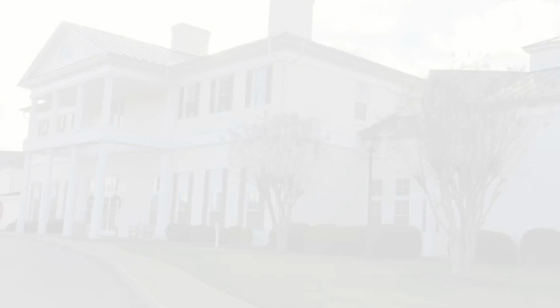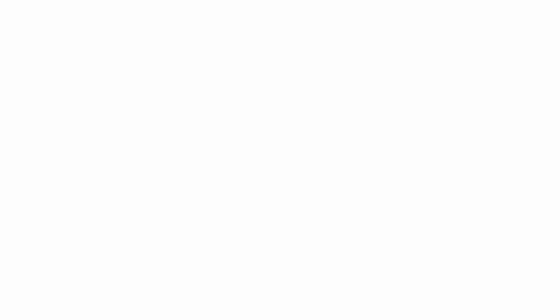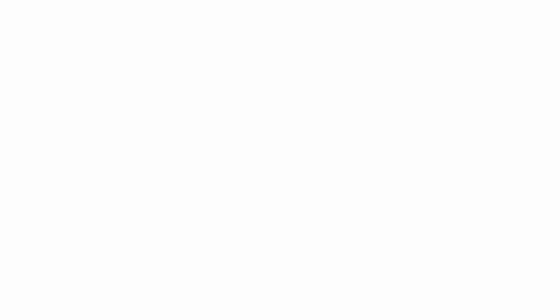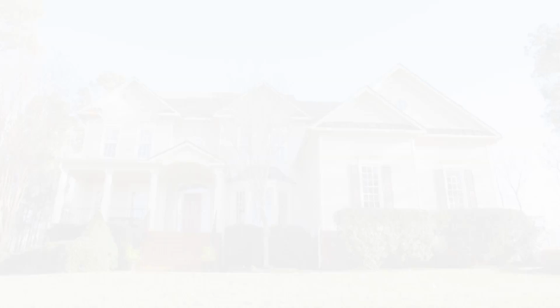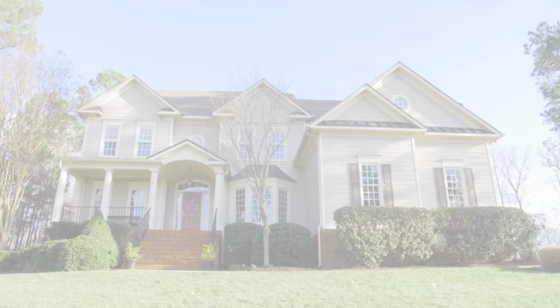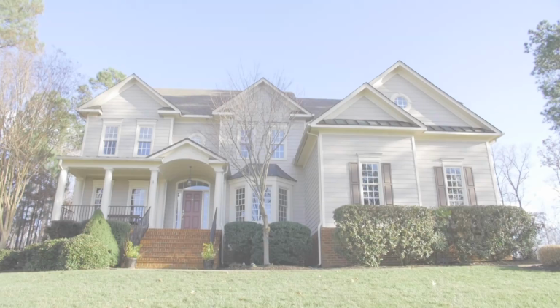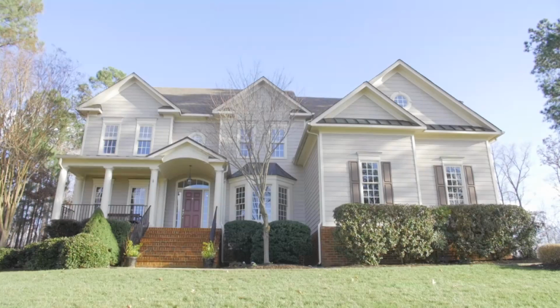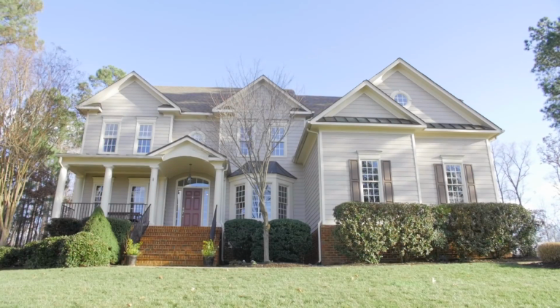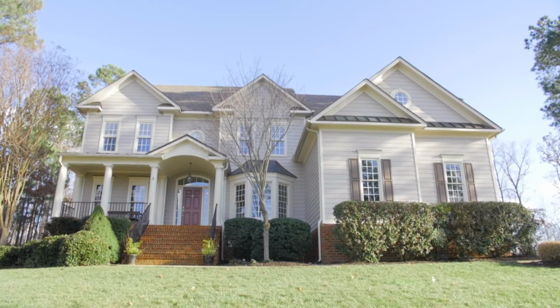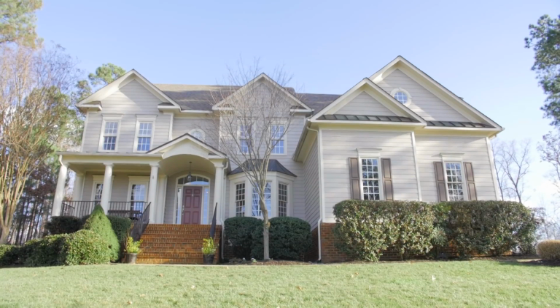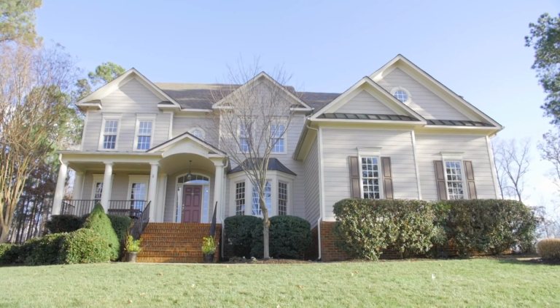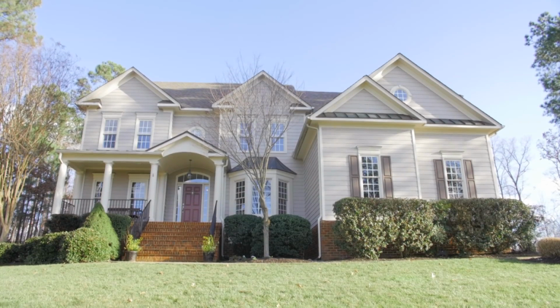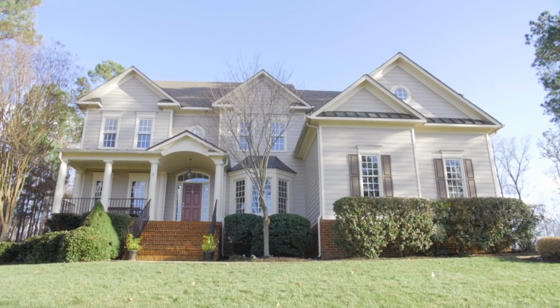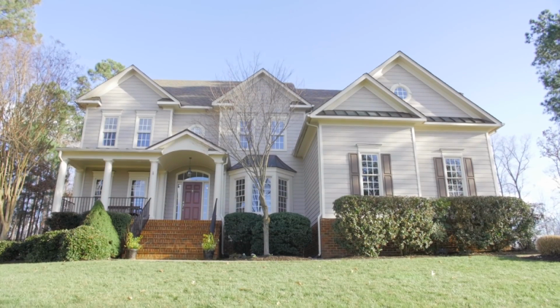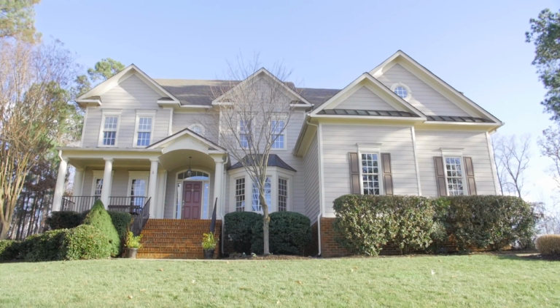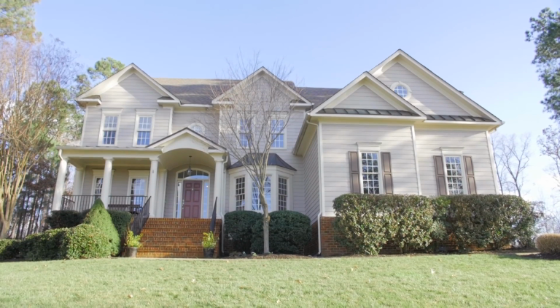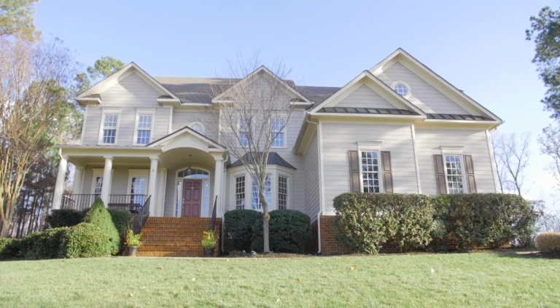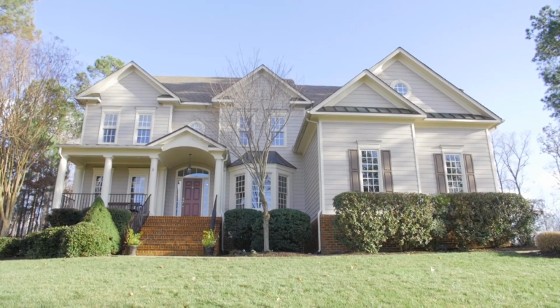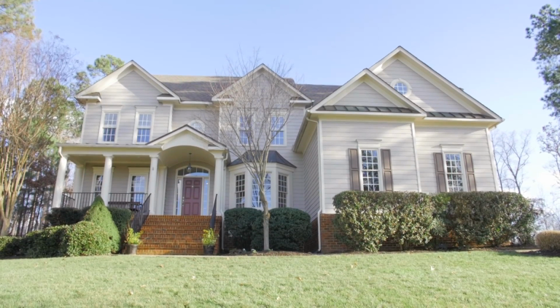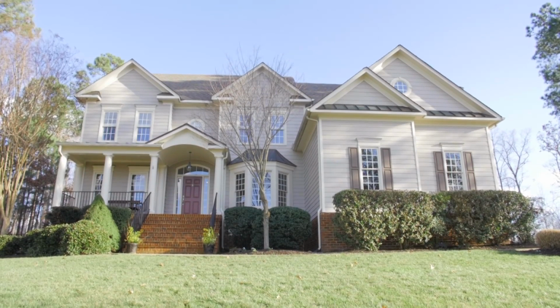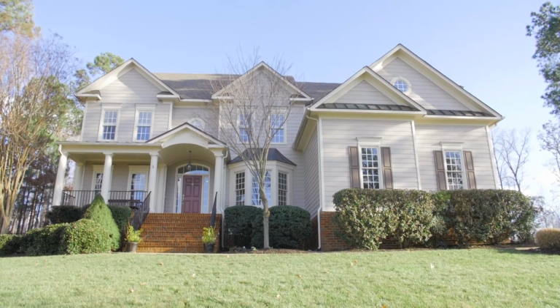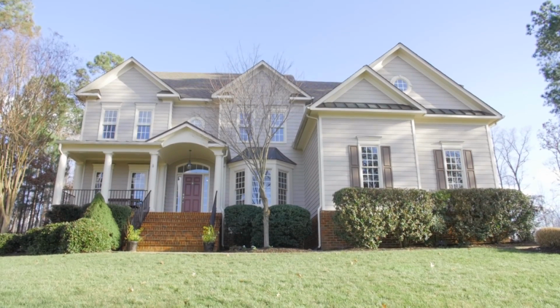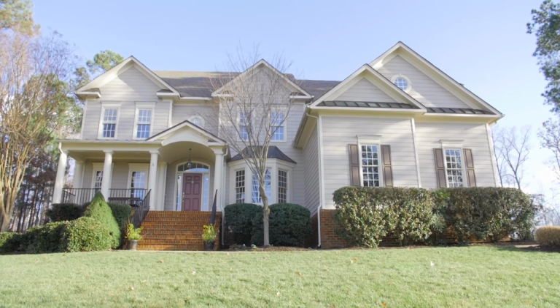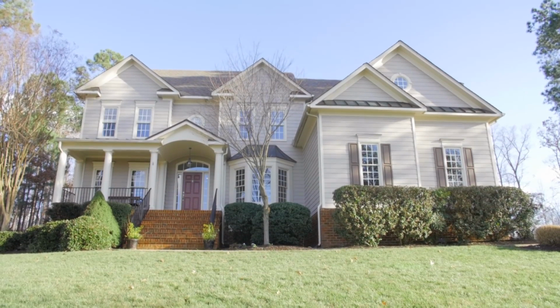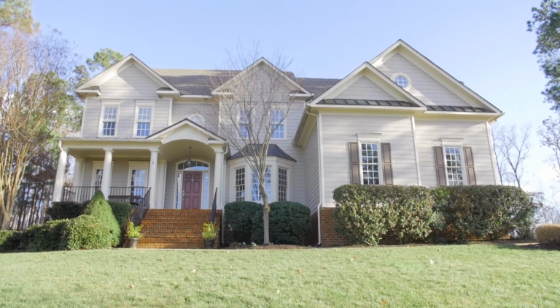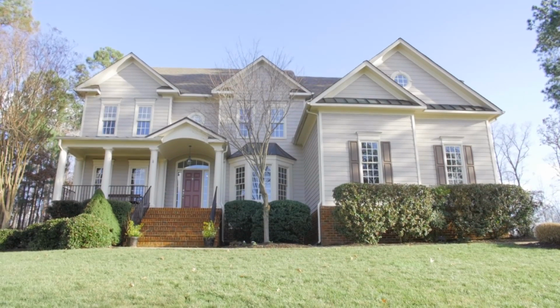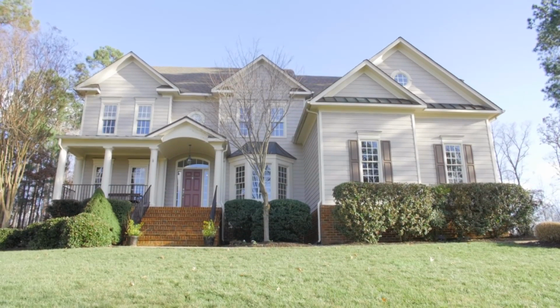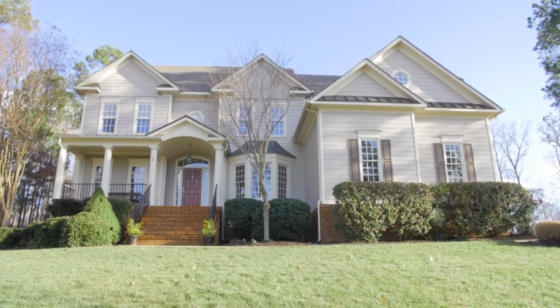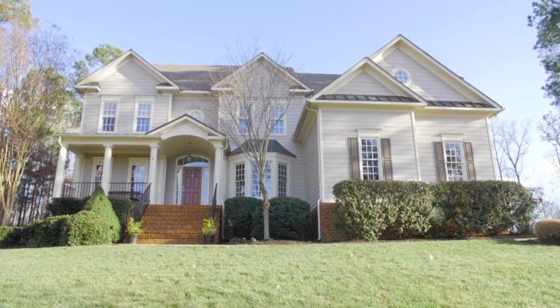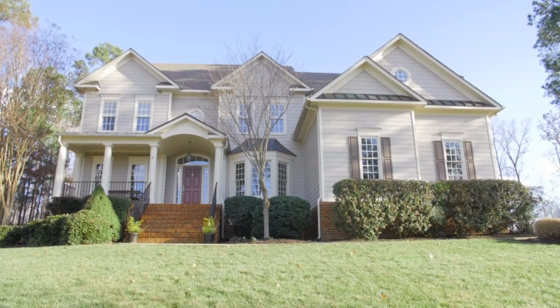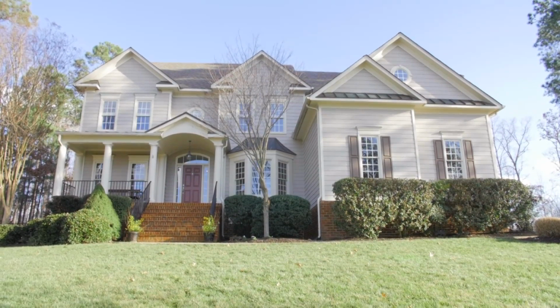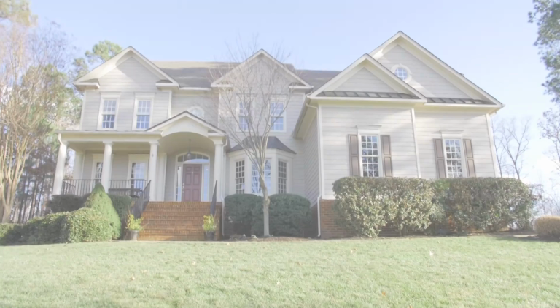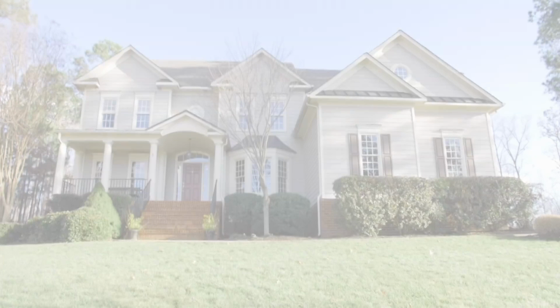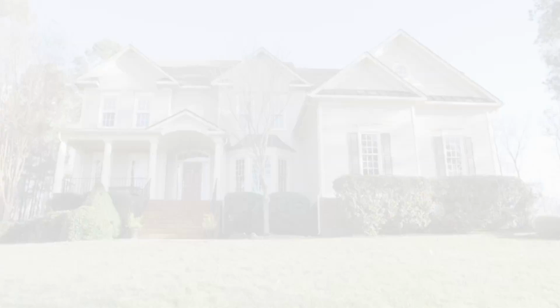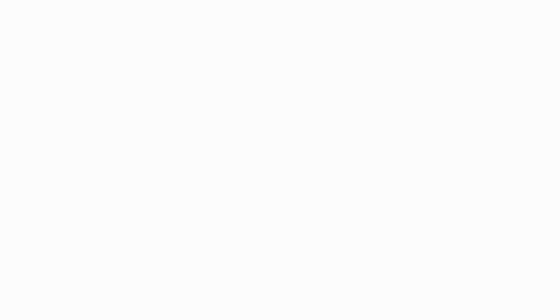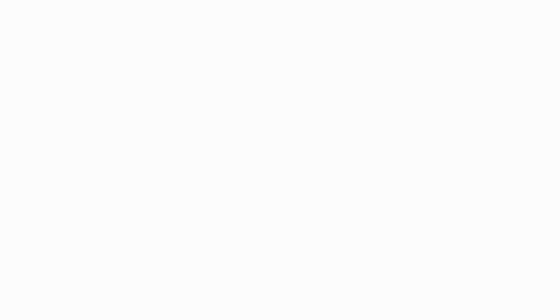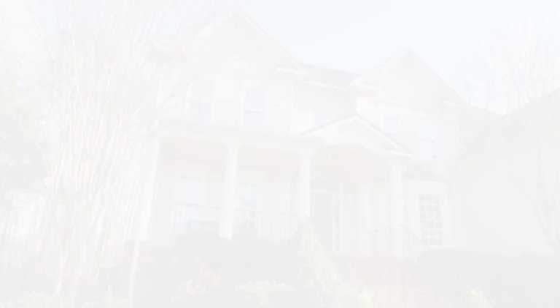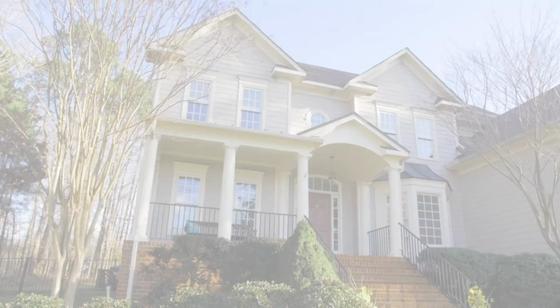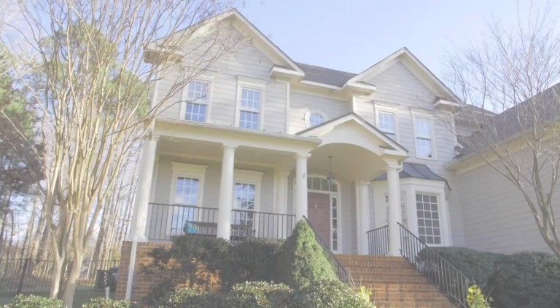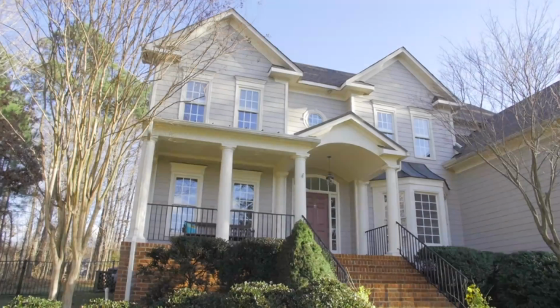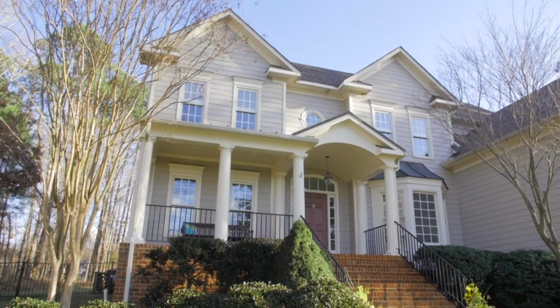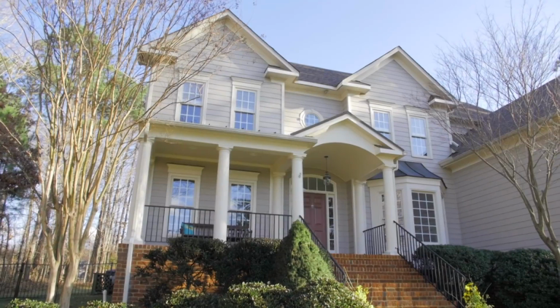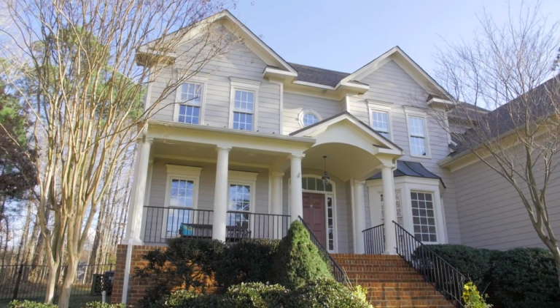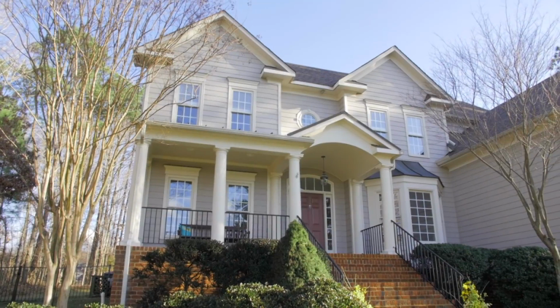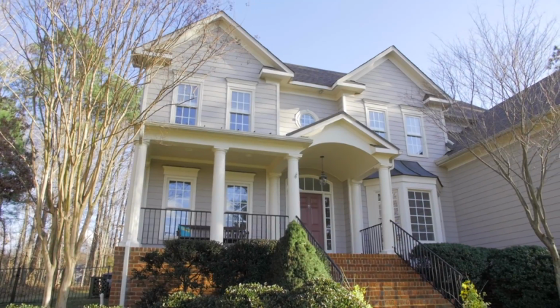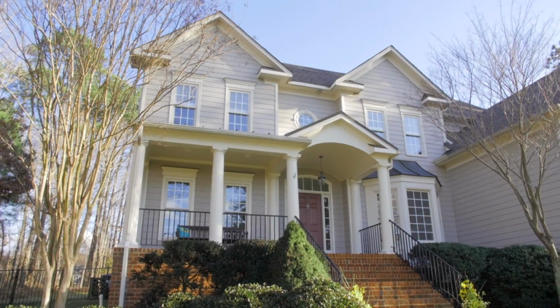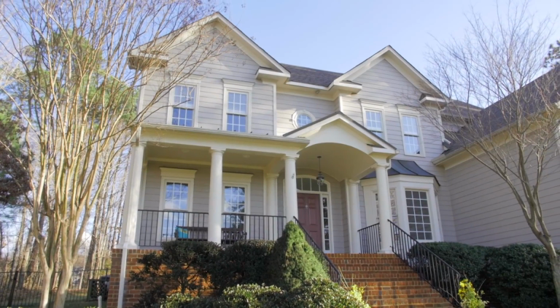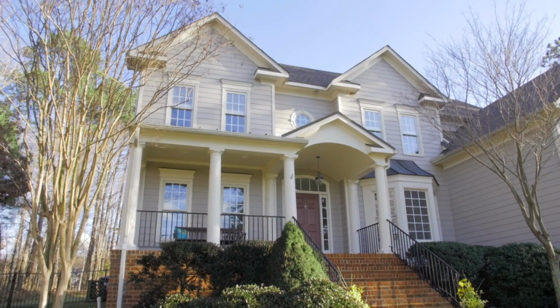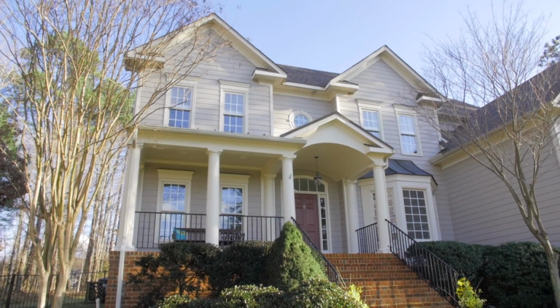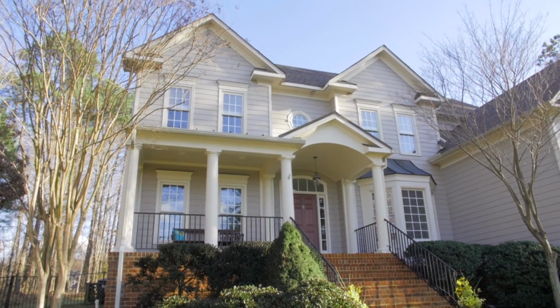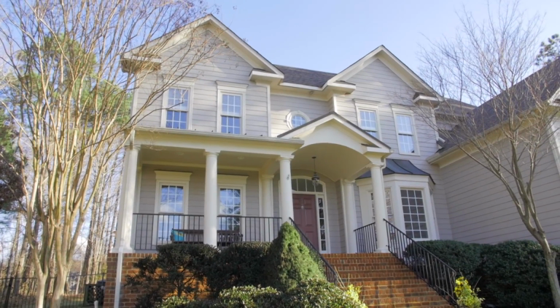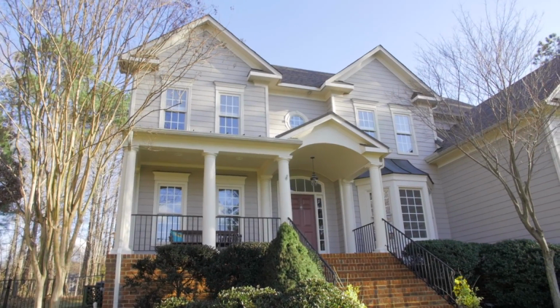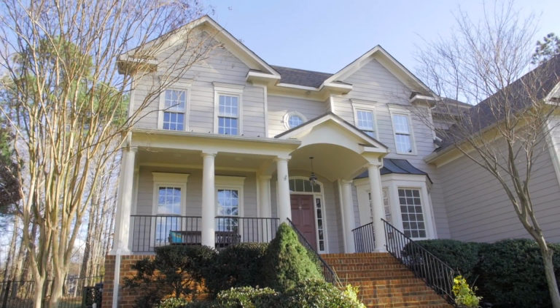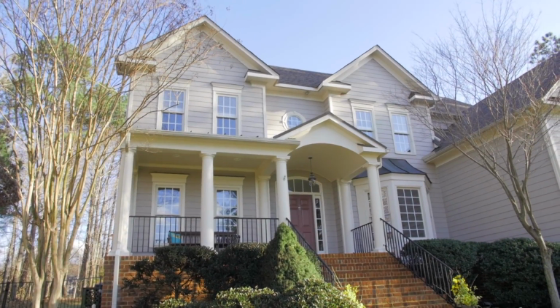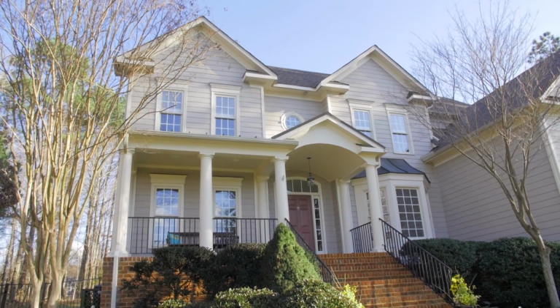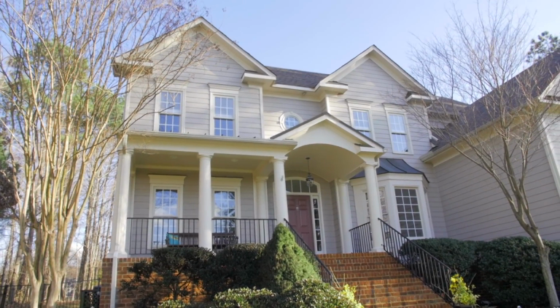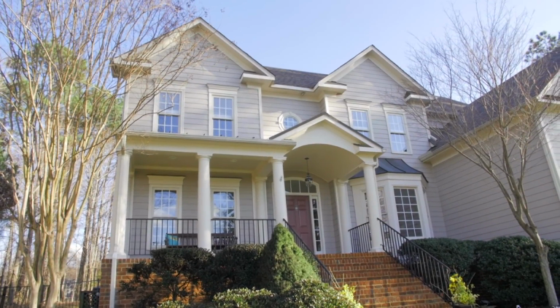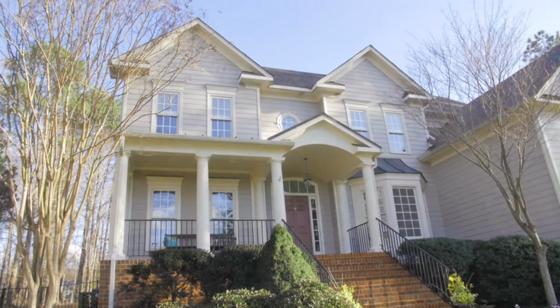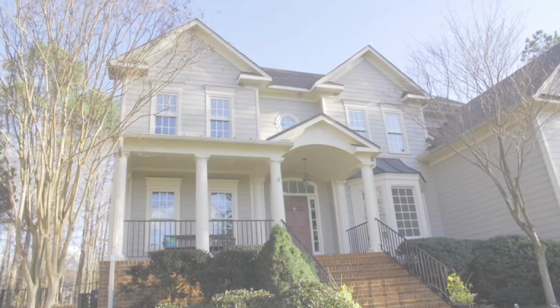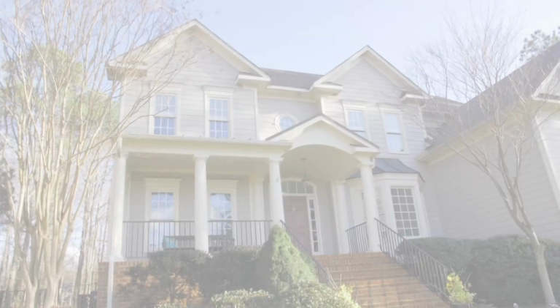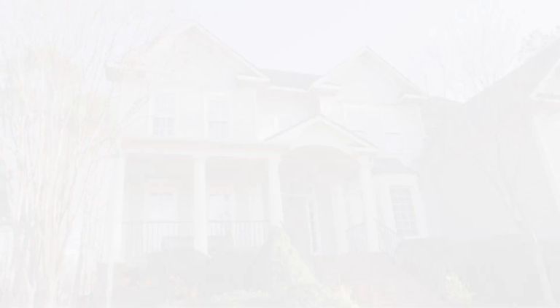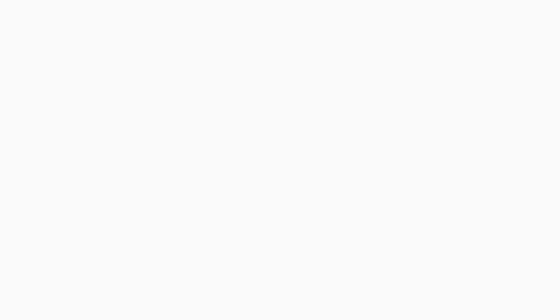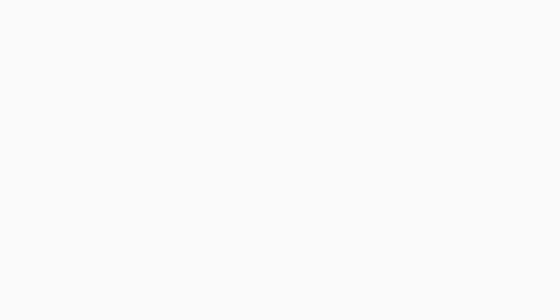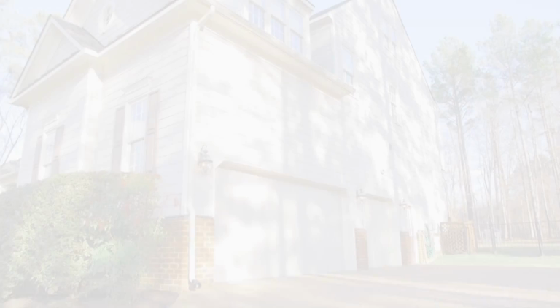As you arrive, you will be impressed with the well-maintained exterior, charming front porch, and three-car side-entry garage.